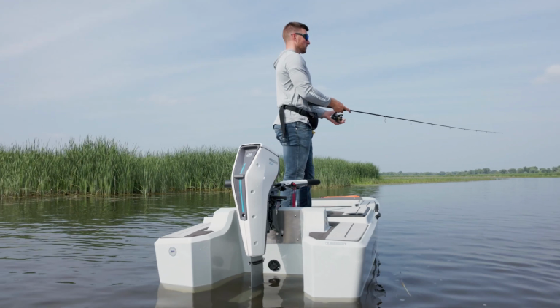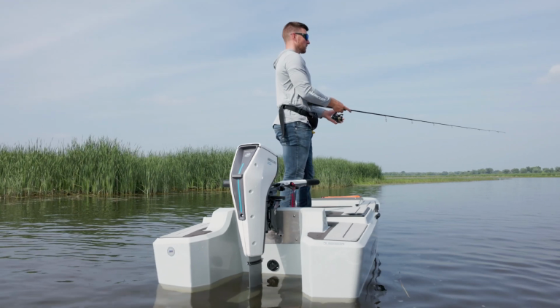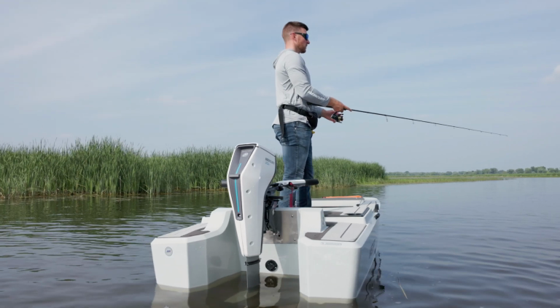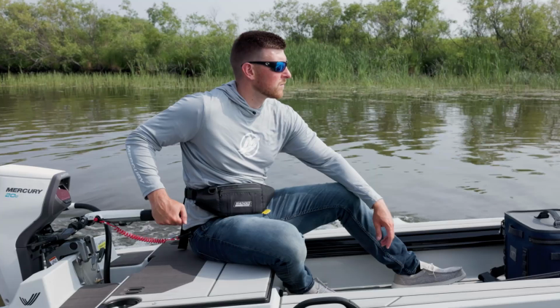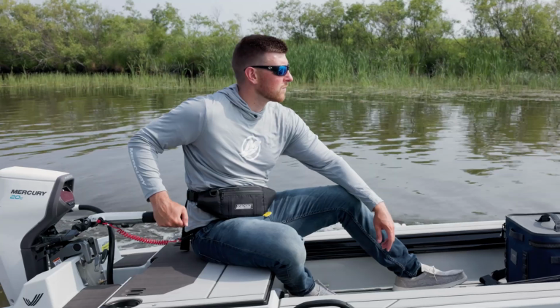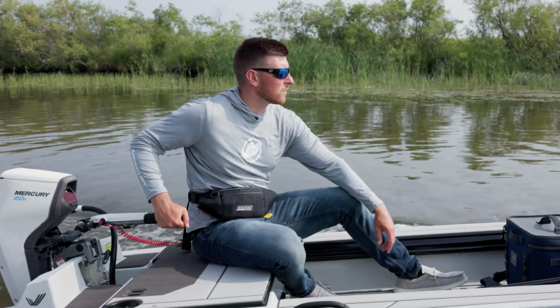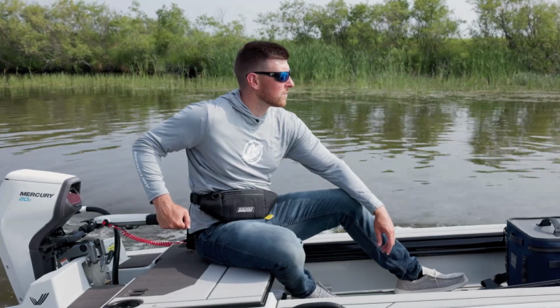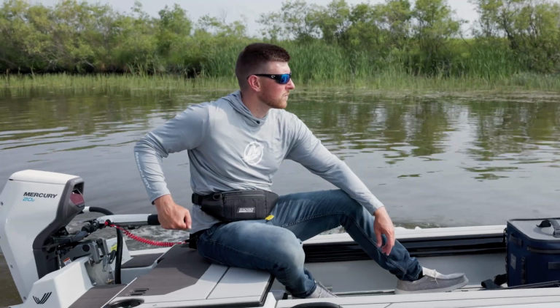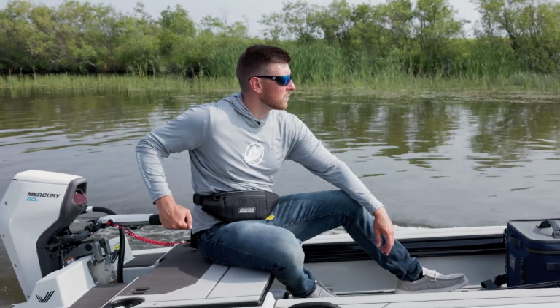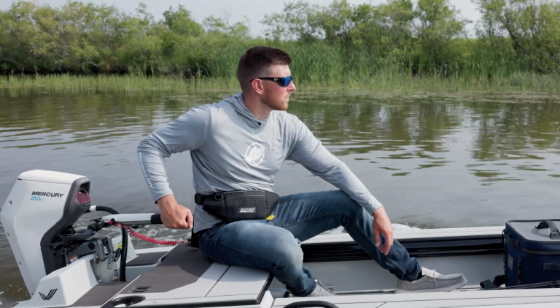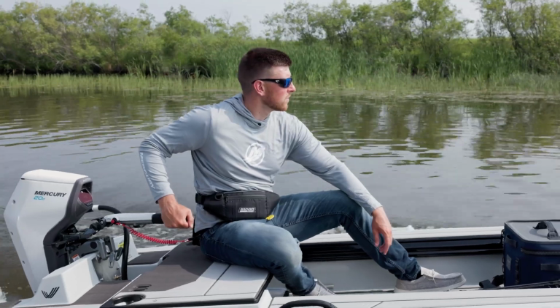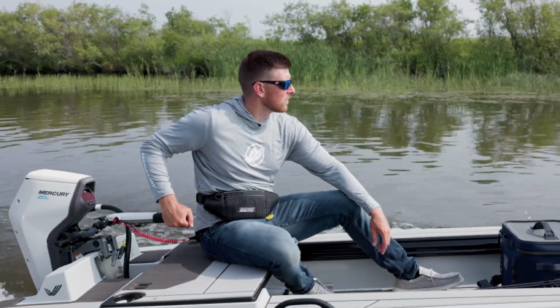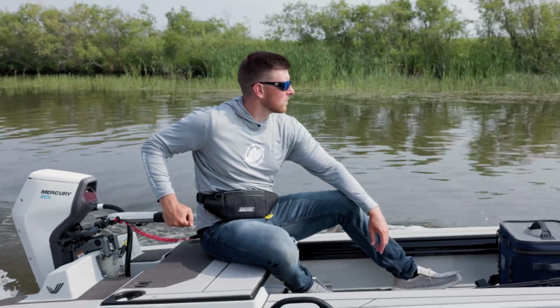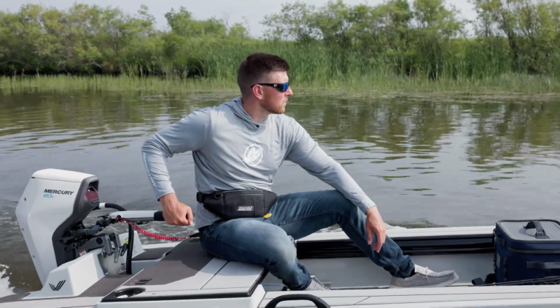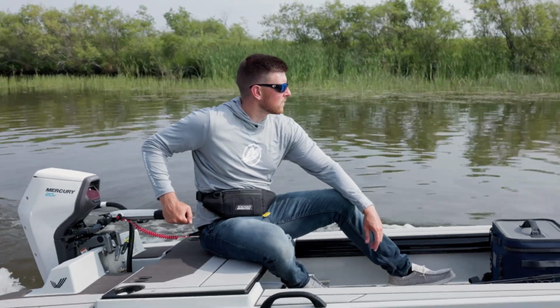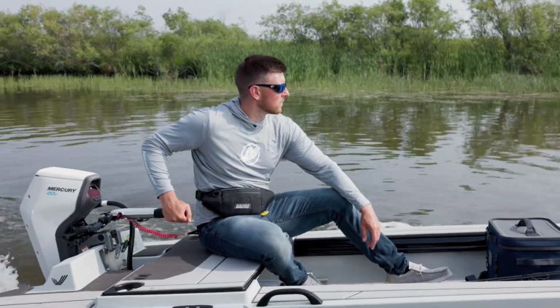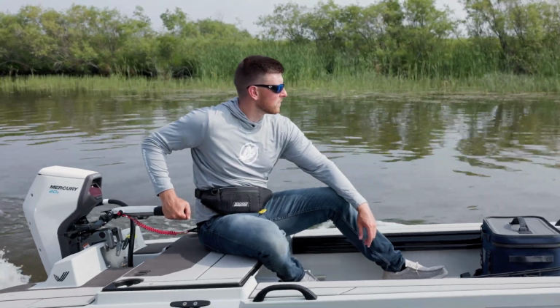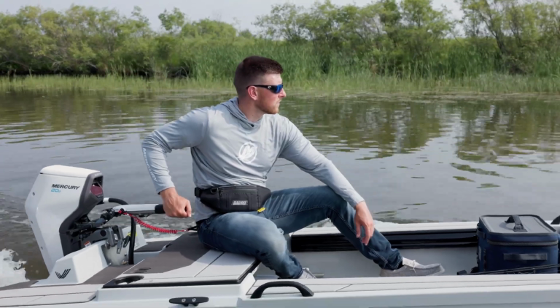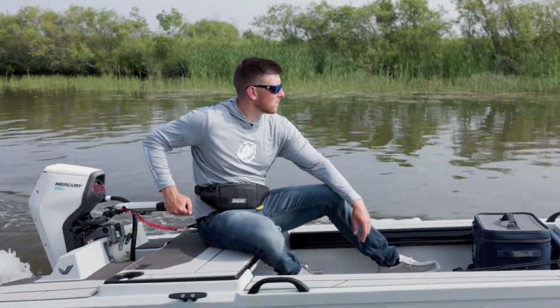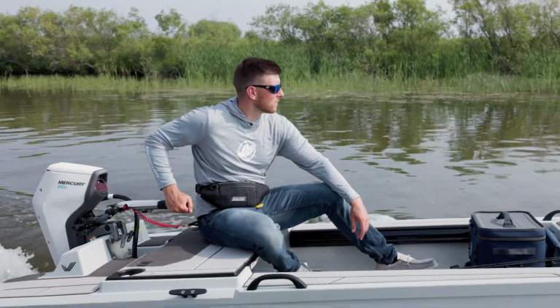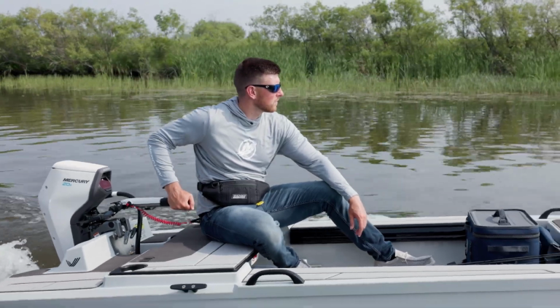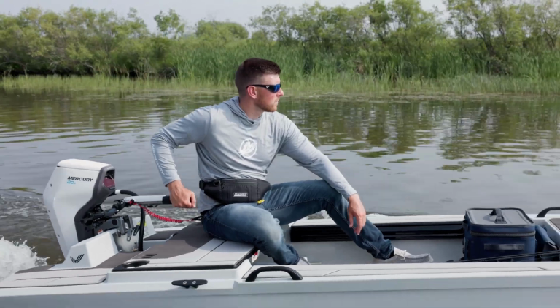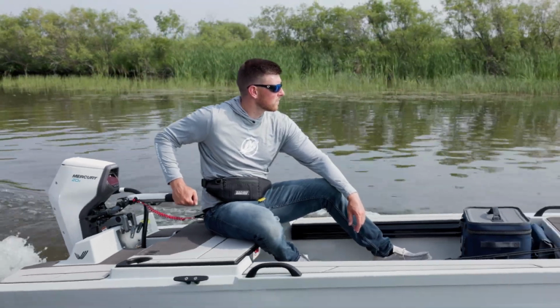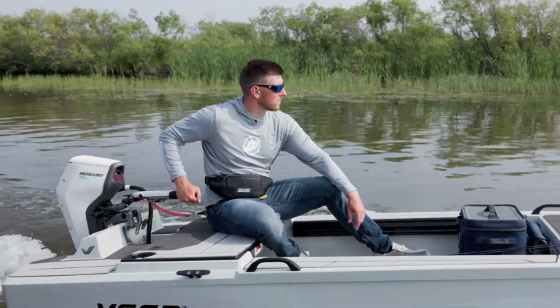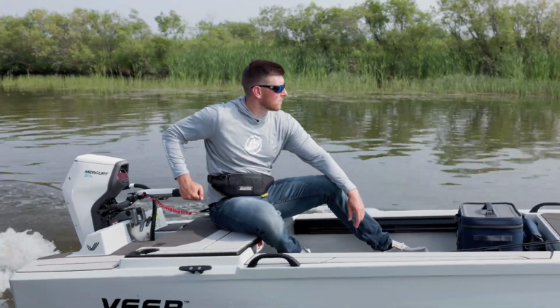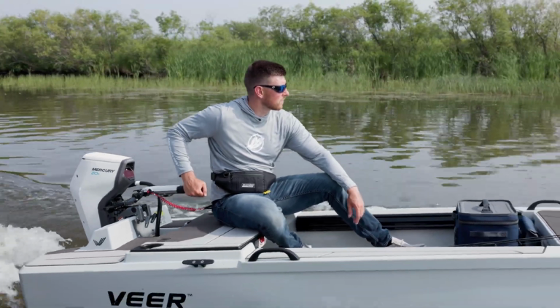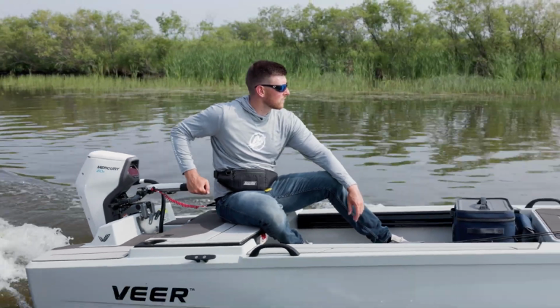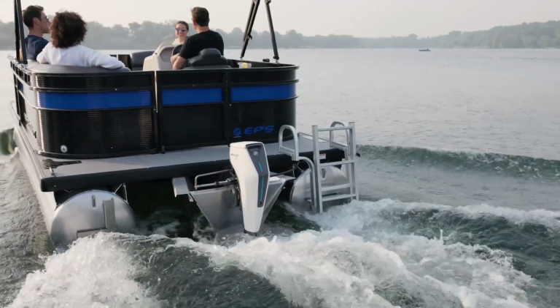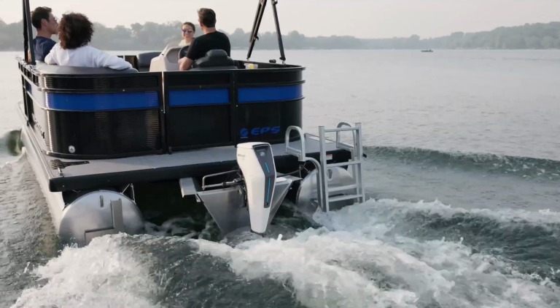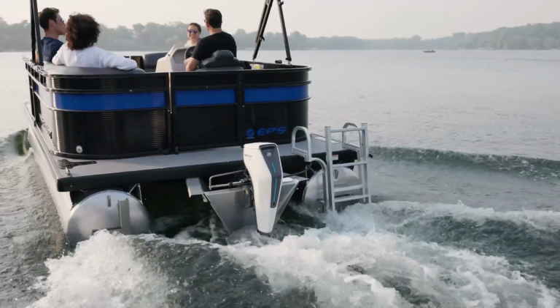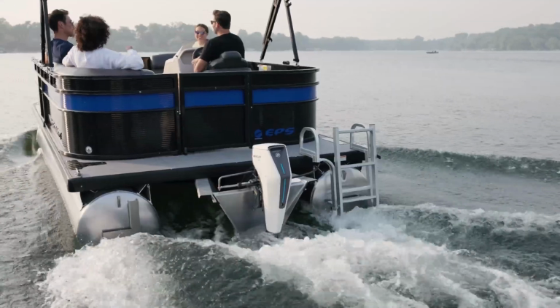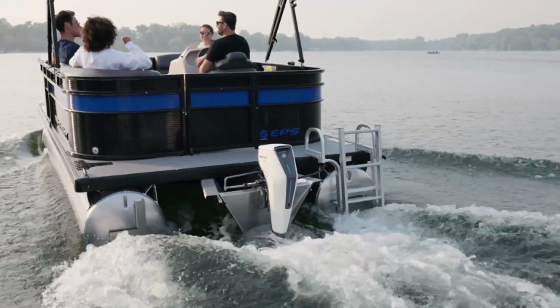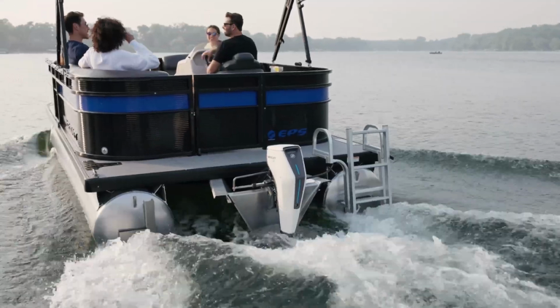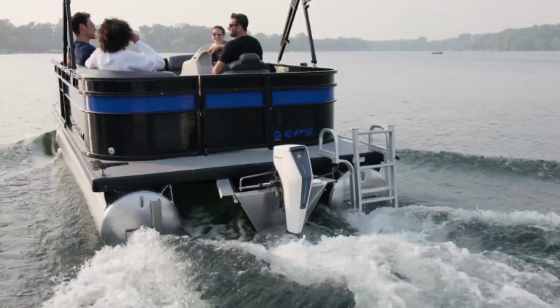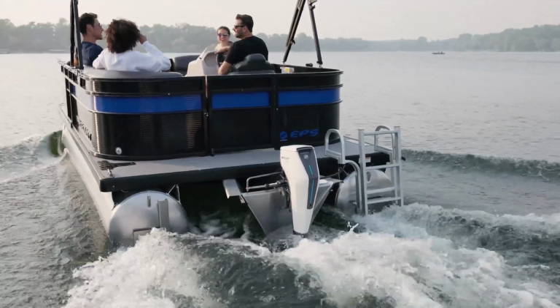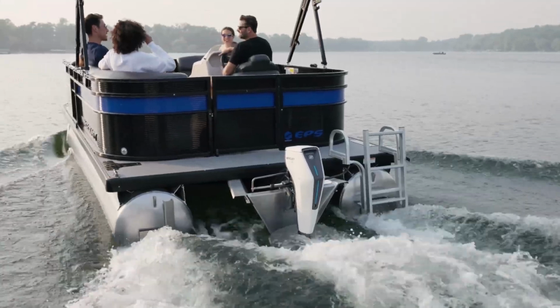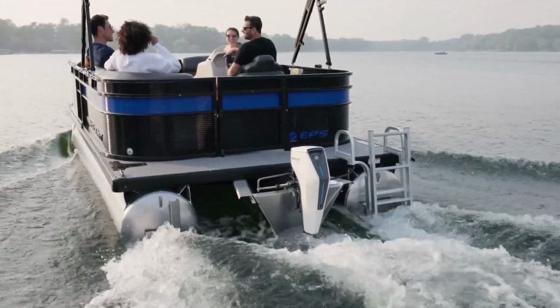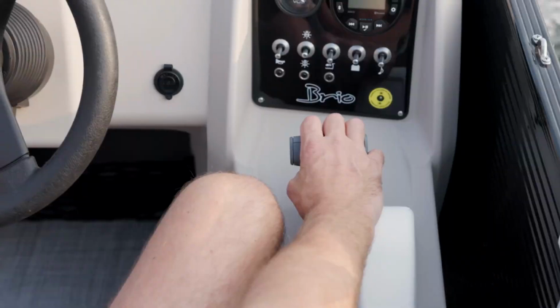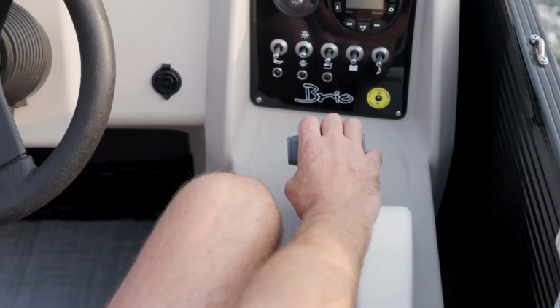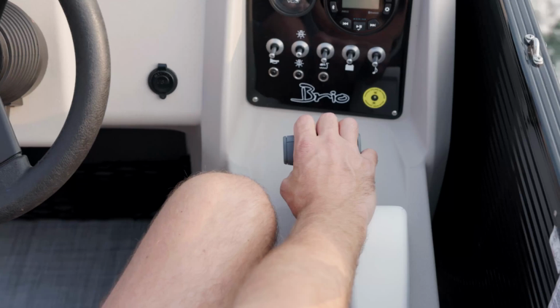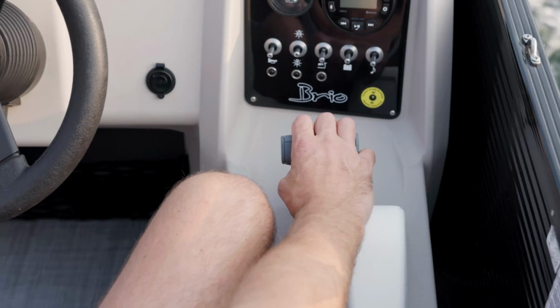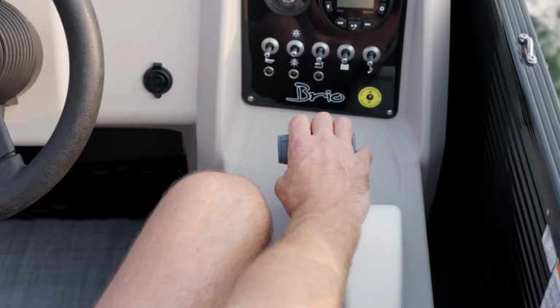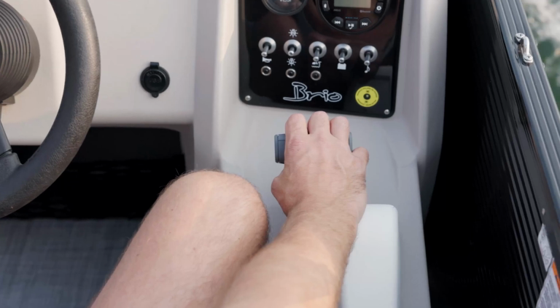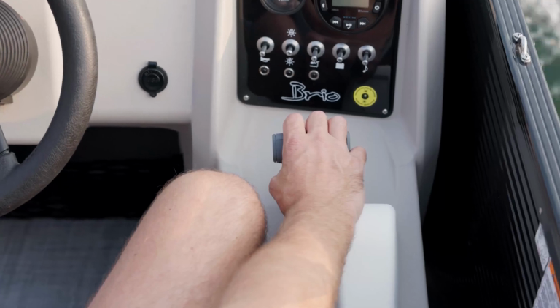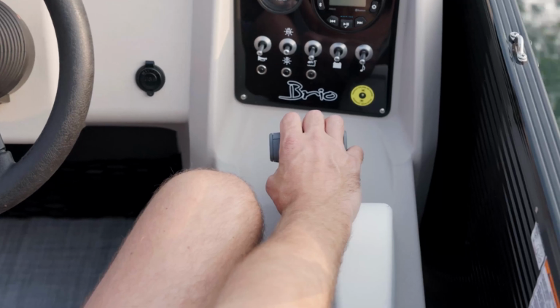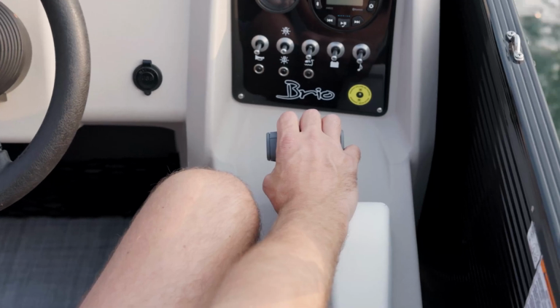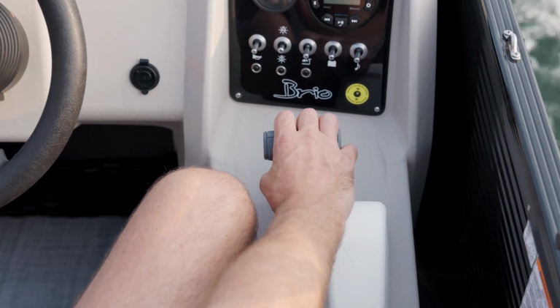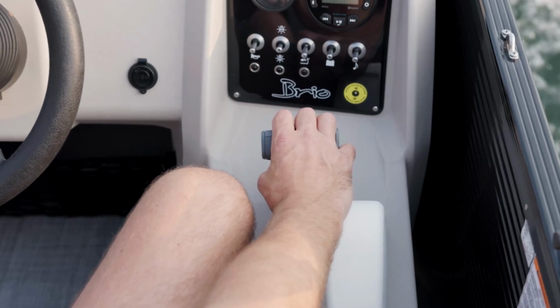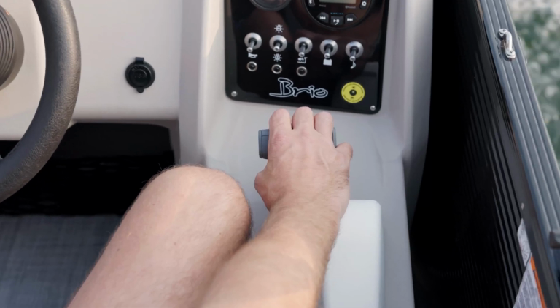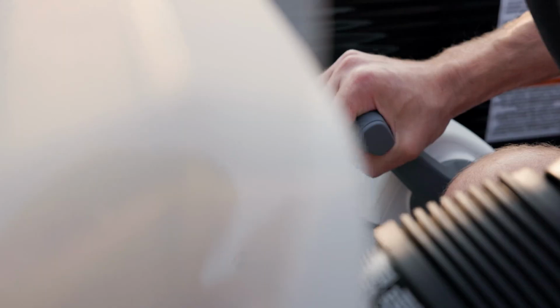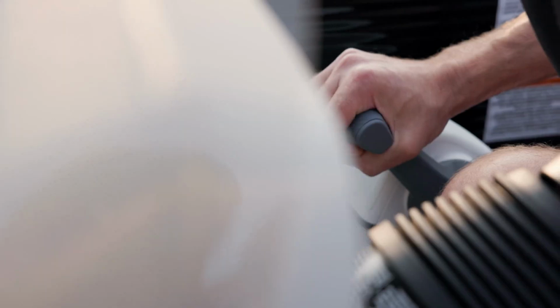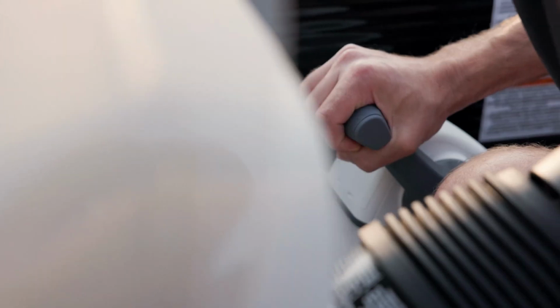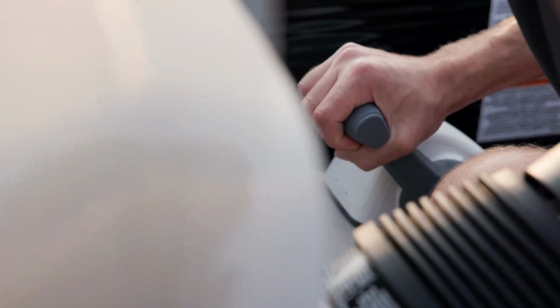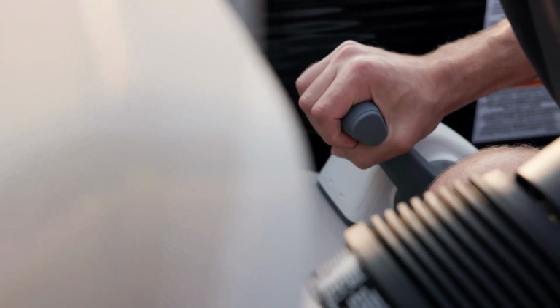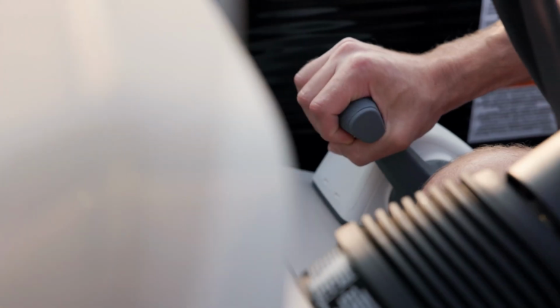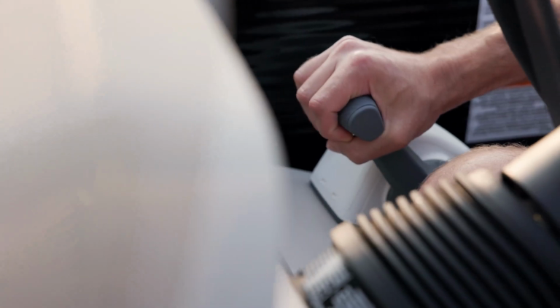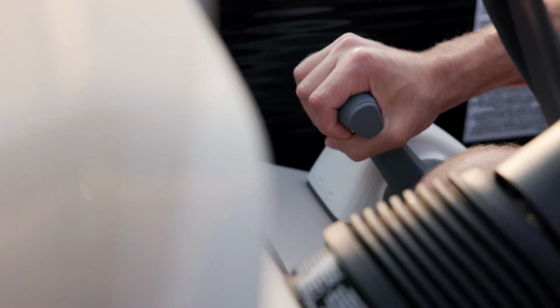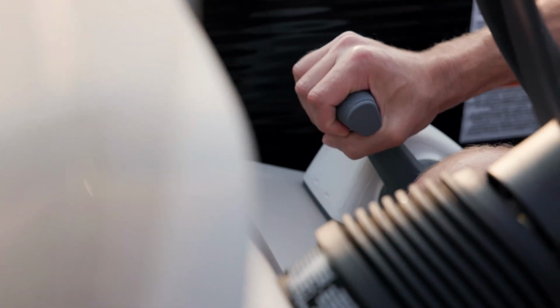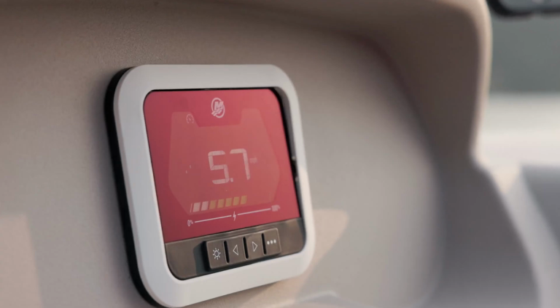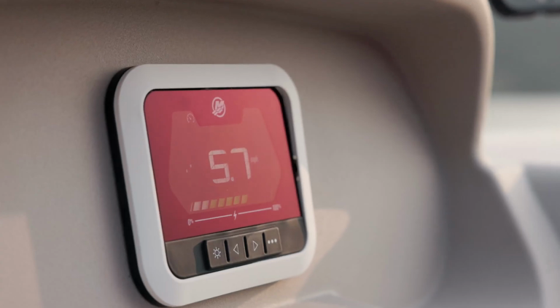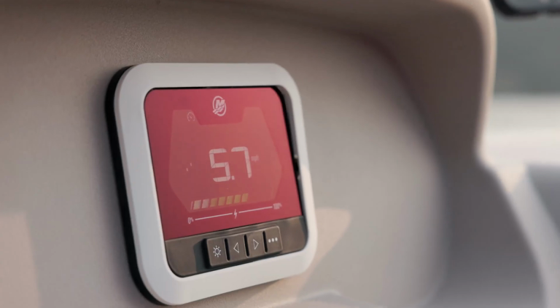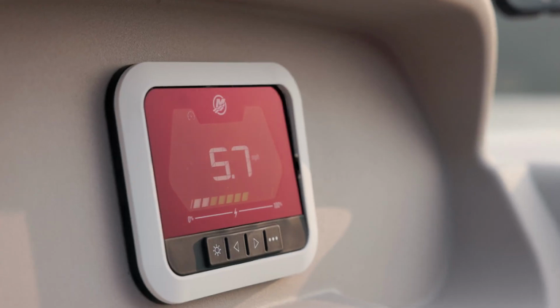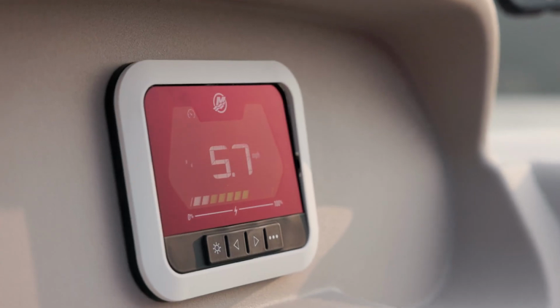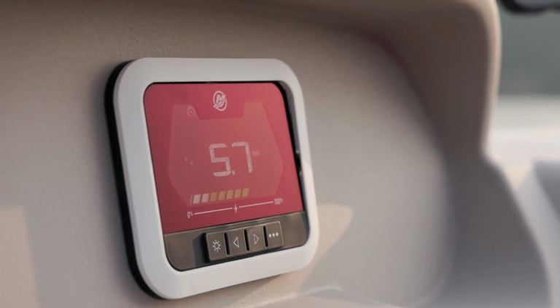There are tiller models with integrated digital display, and there are remote models that pair with digital controls and a dash display.